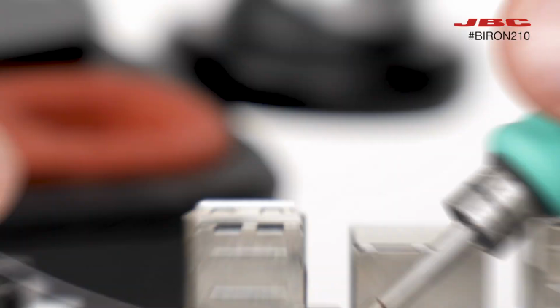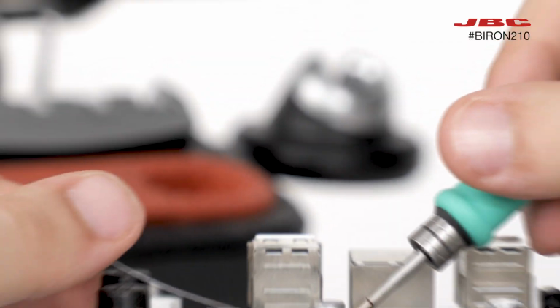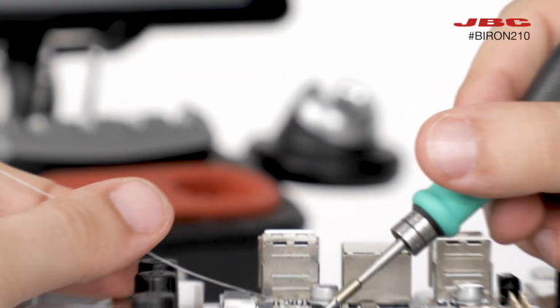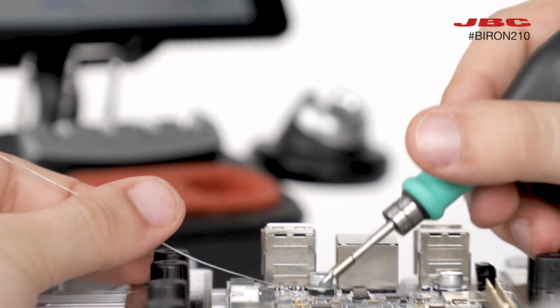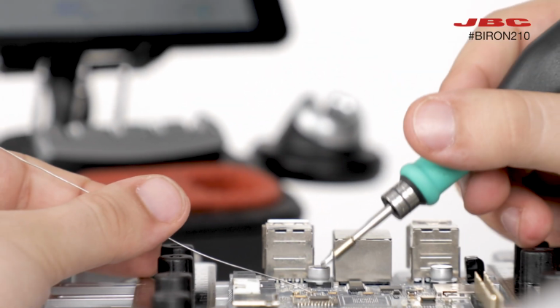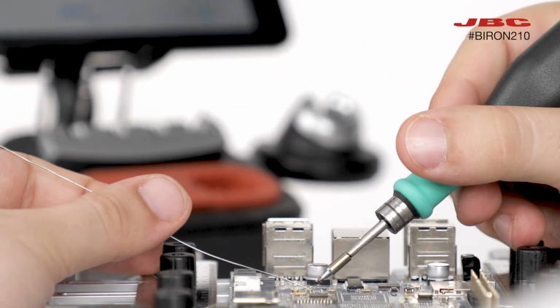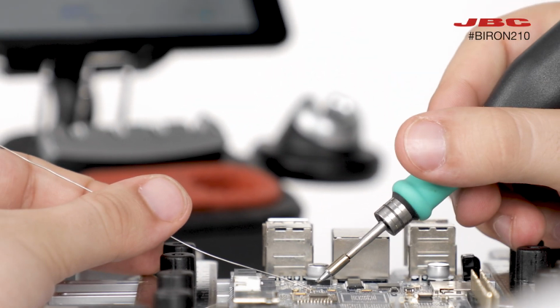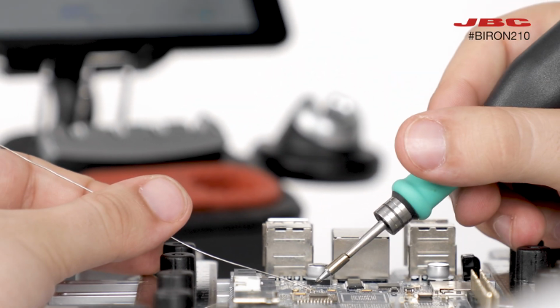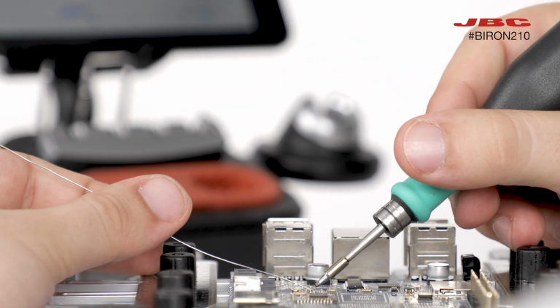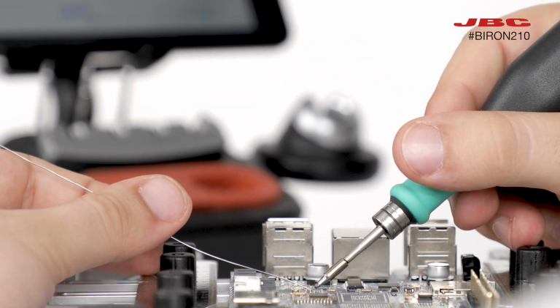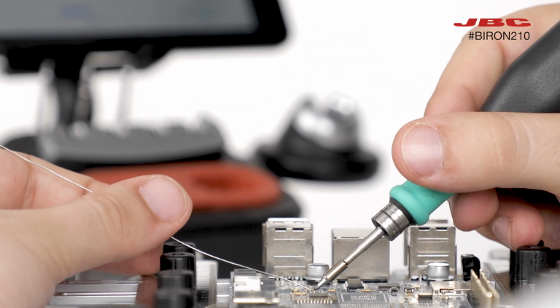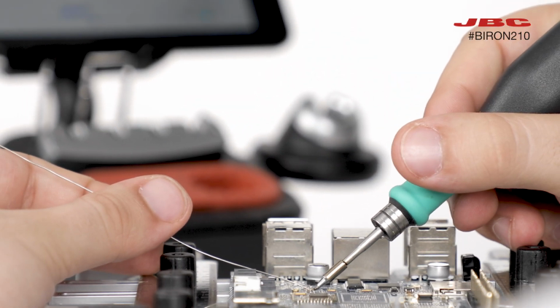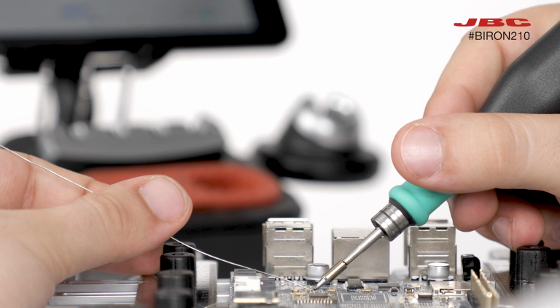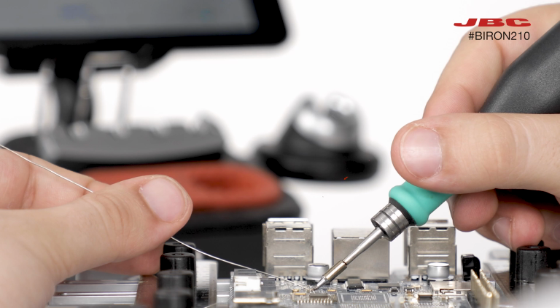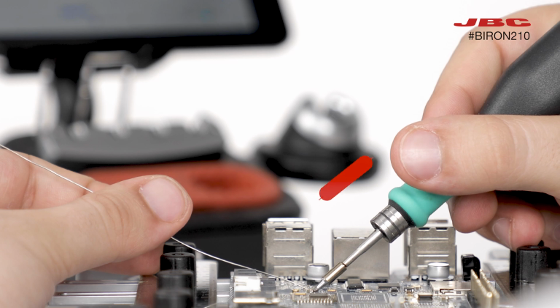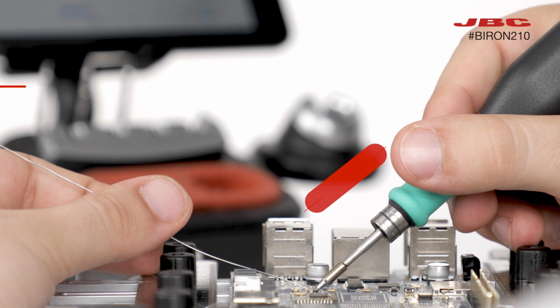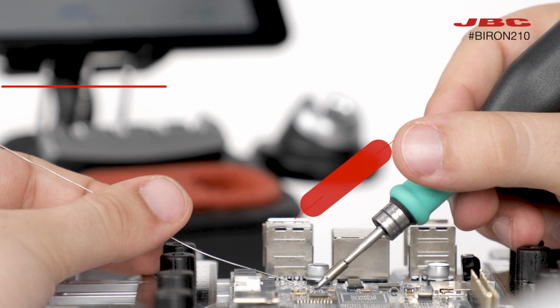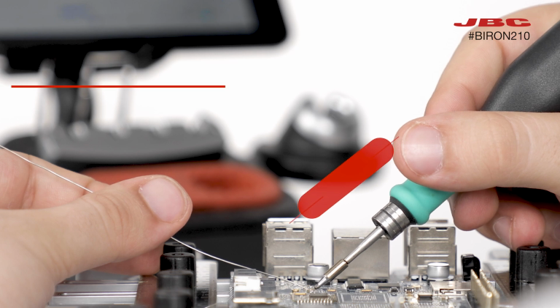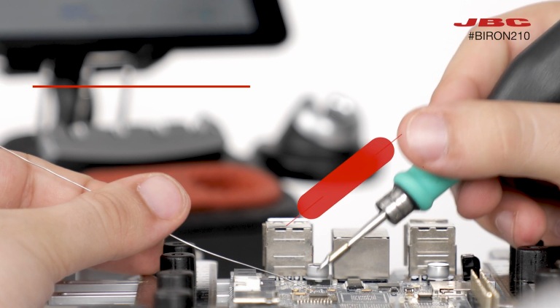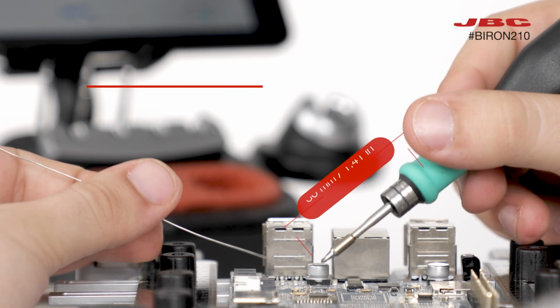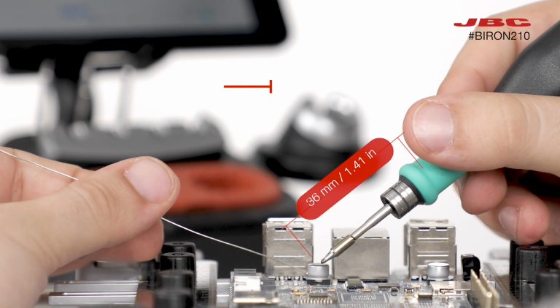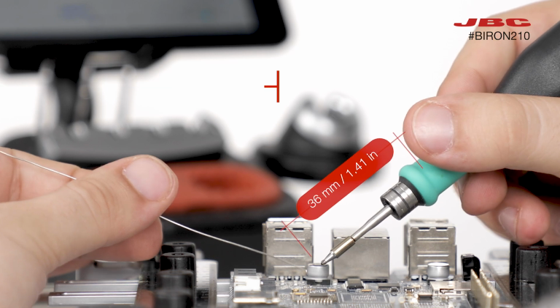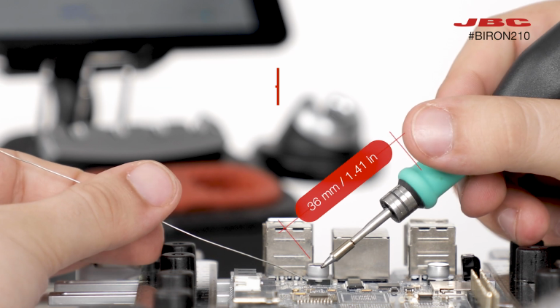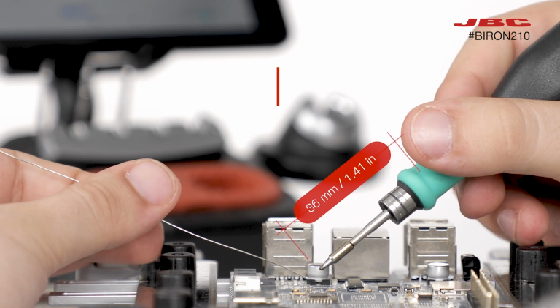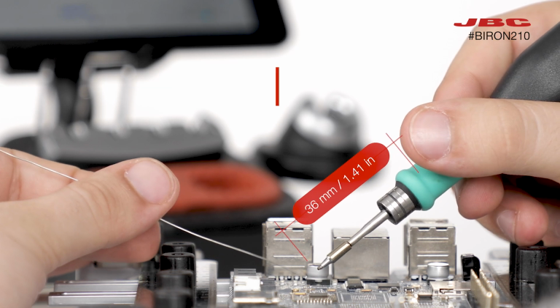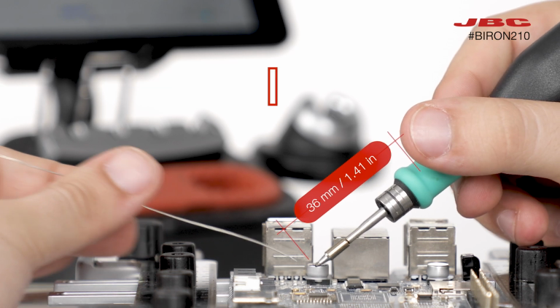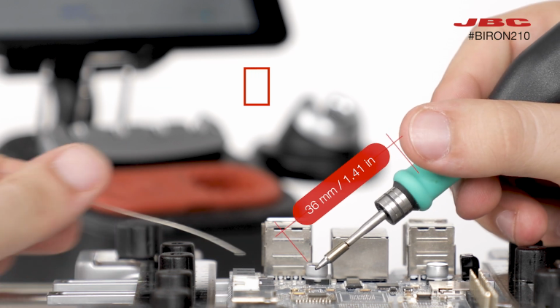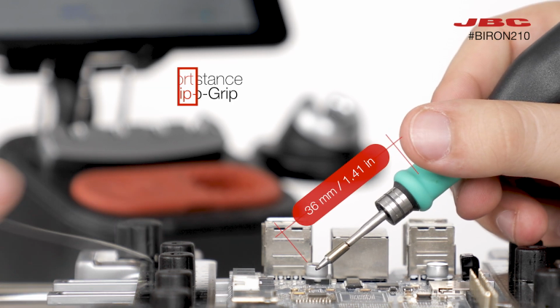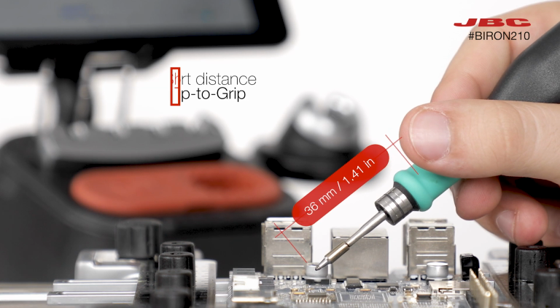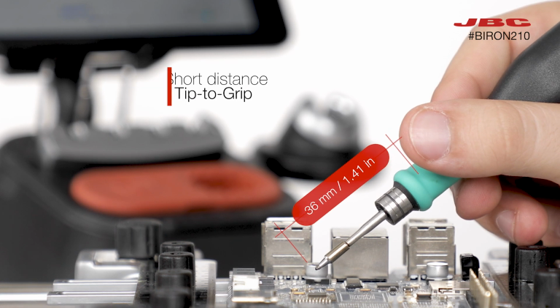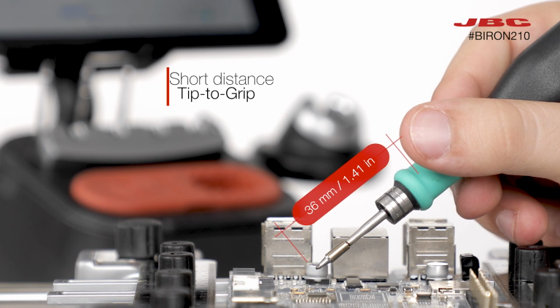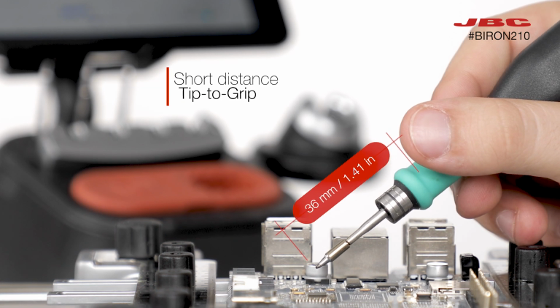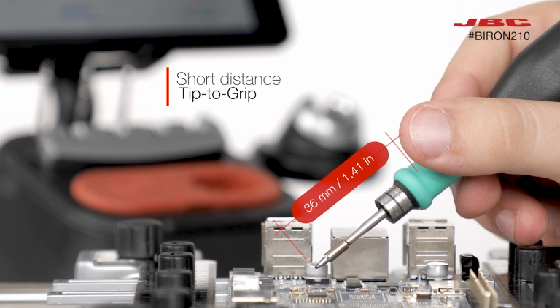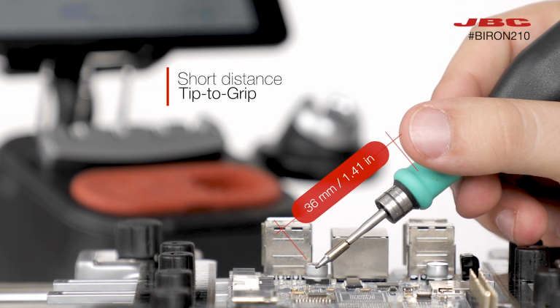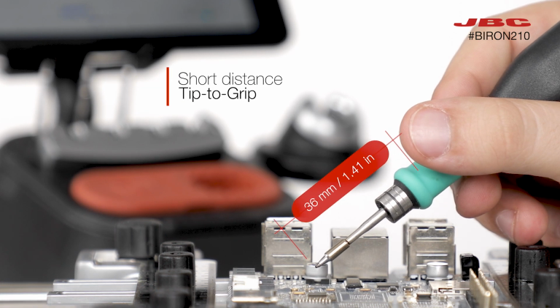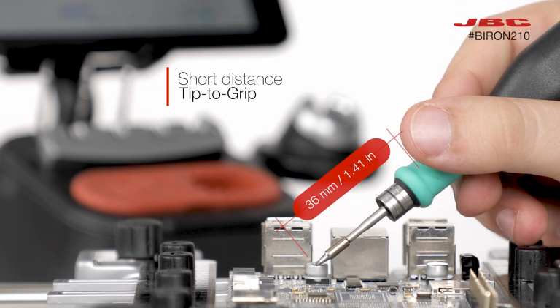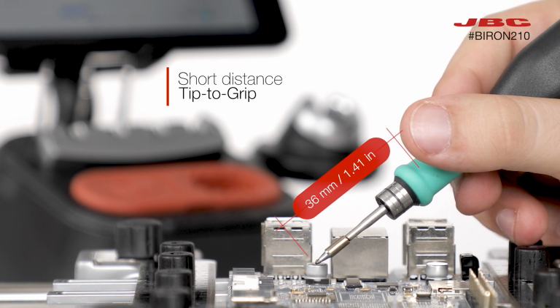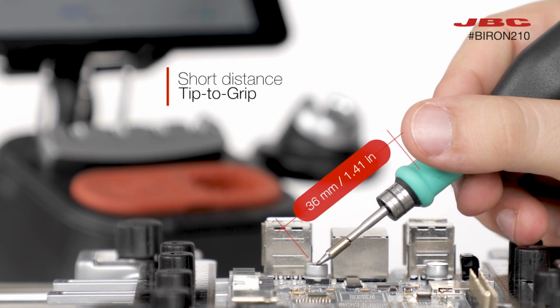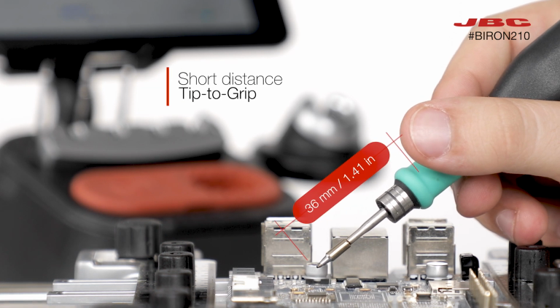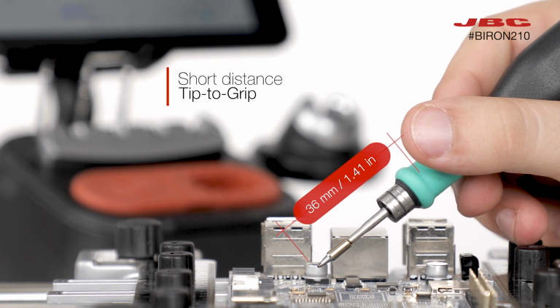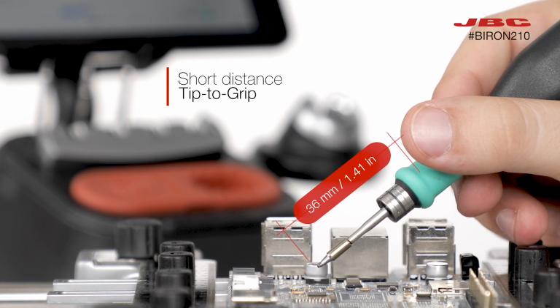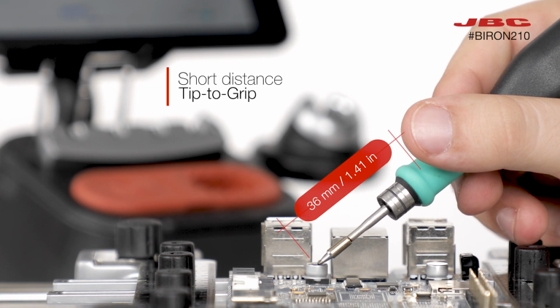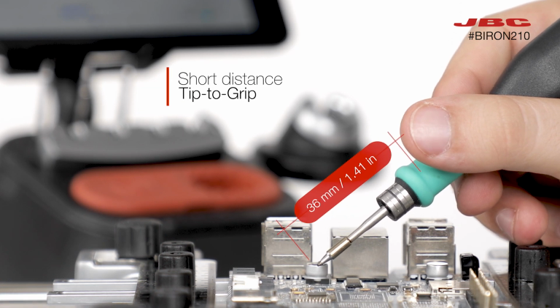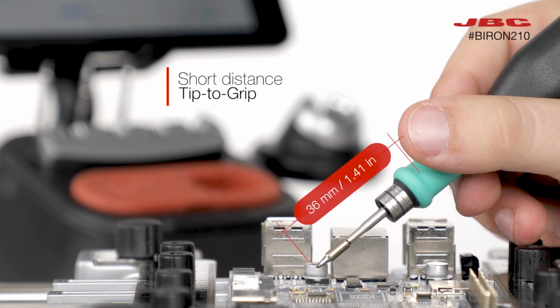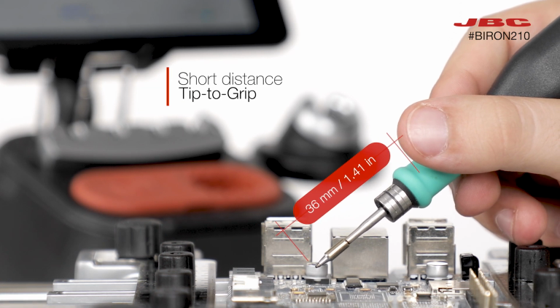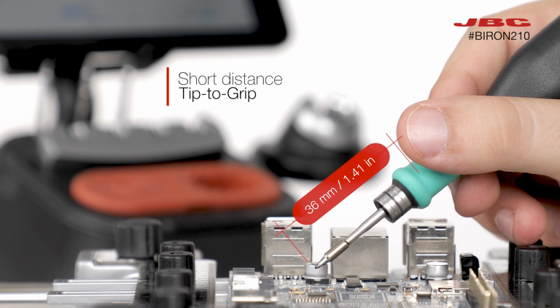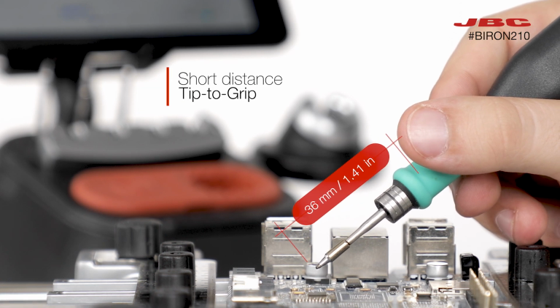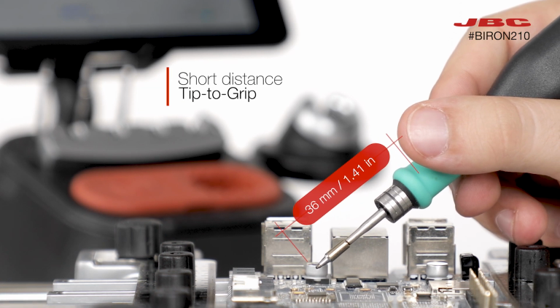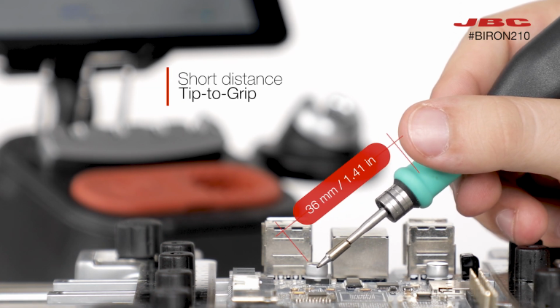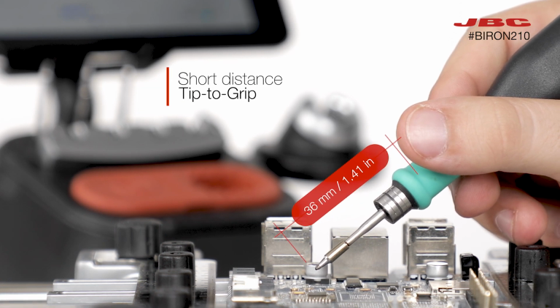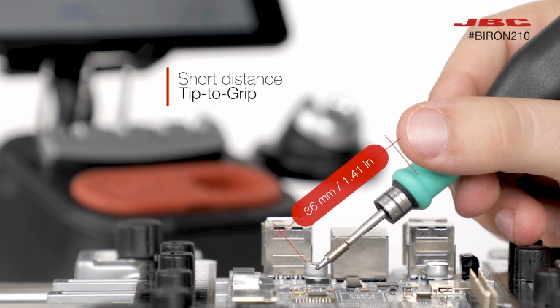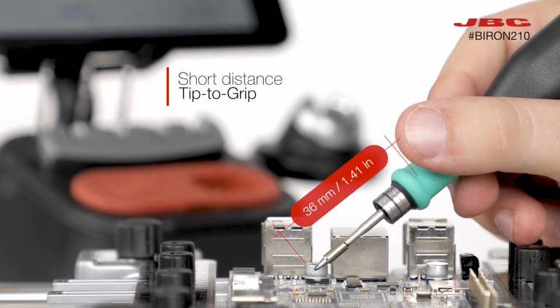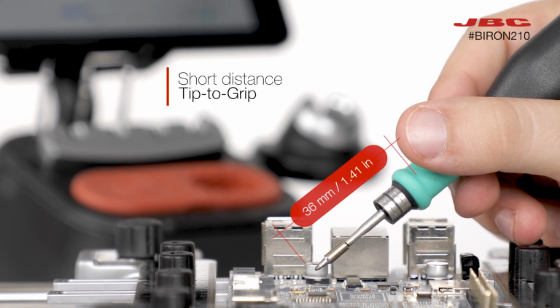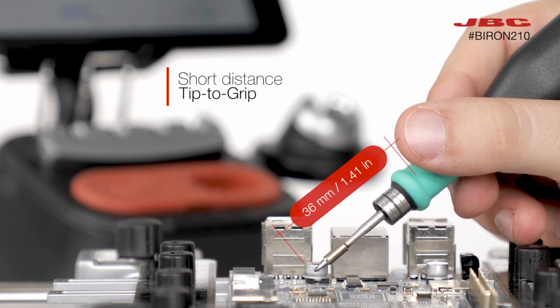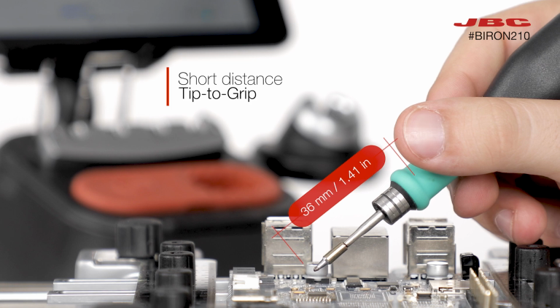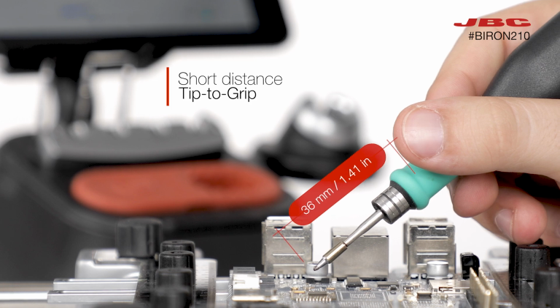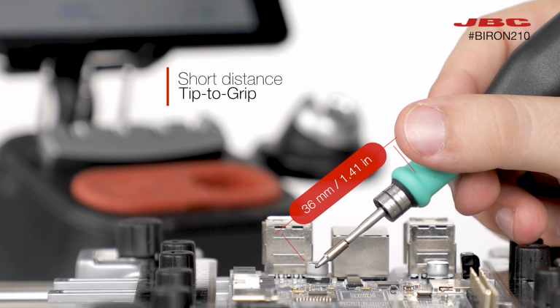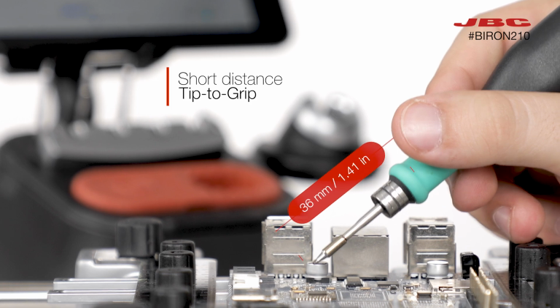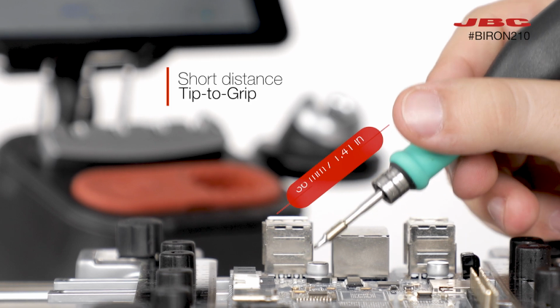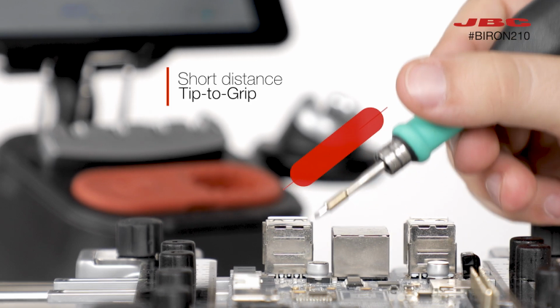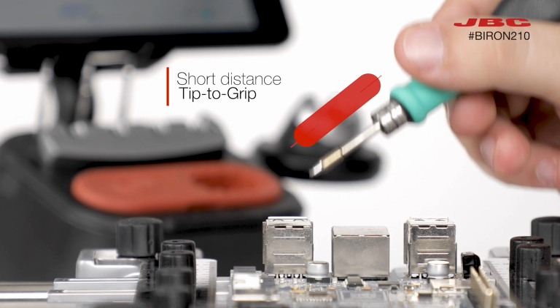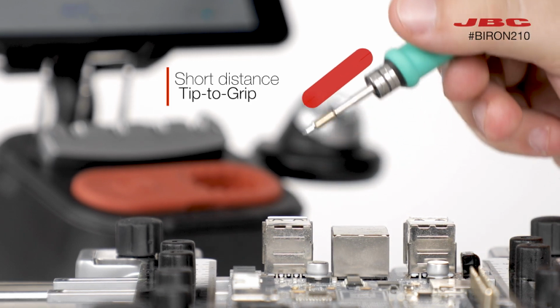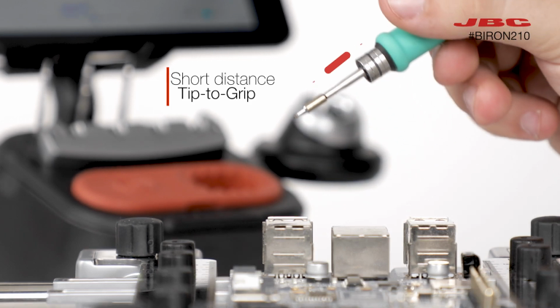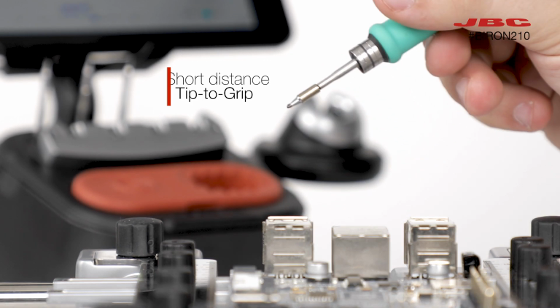The B-Iron features a short grip-to-tip distance, allowing you to work with unparalleled accuracy and precision.